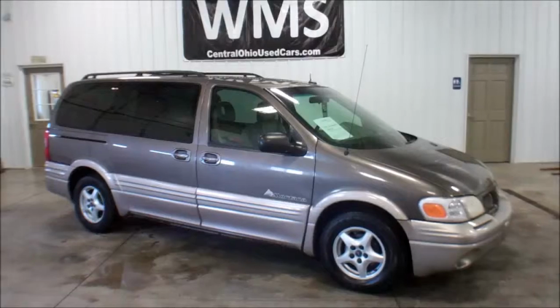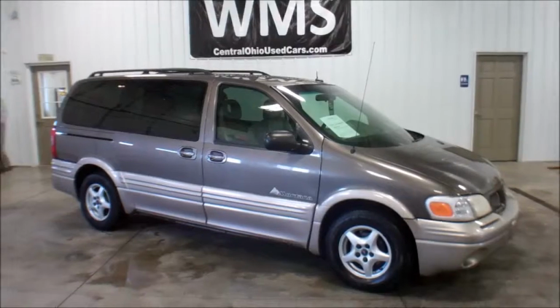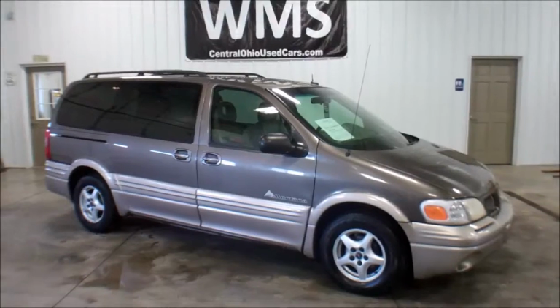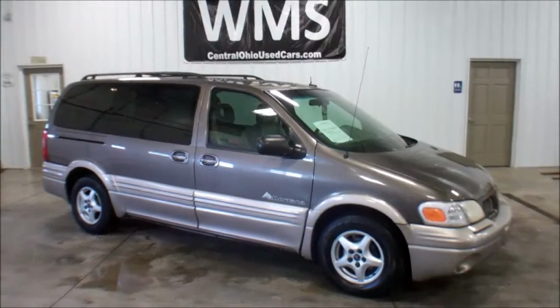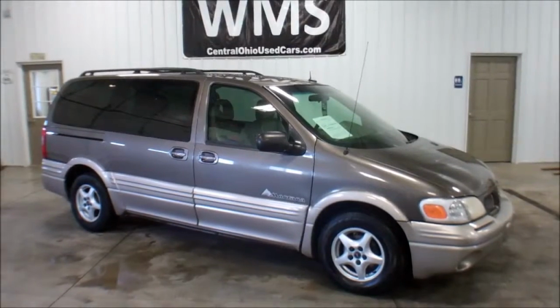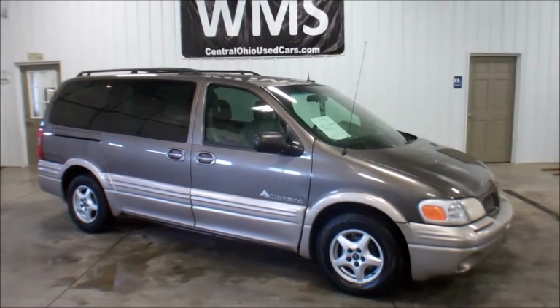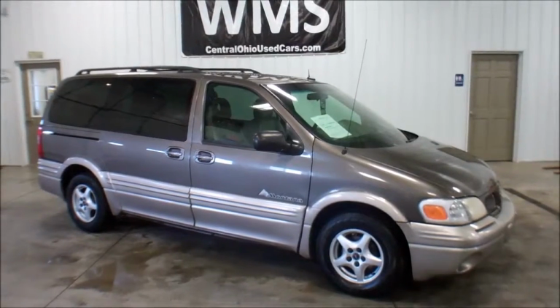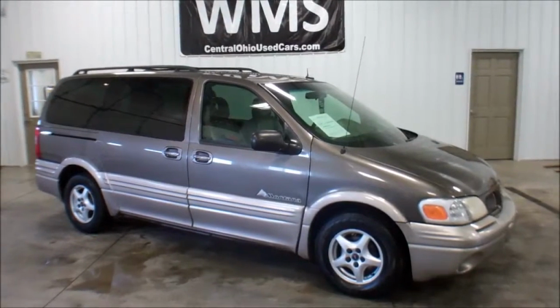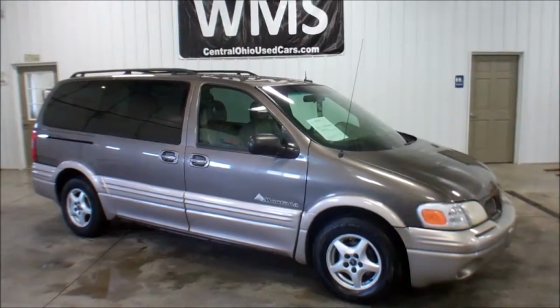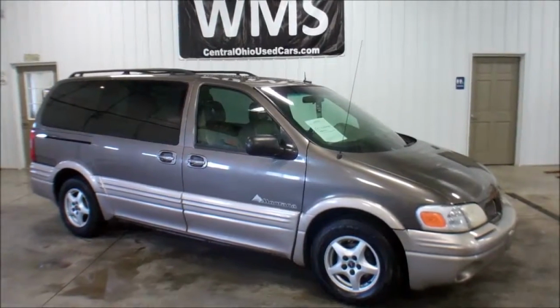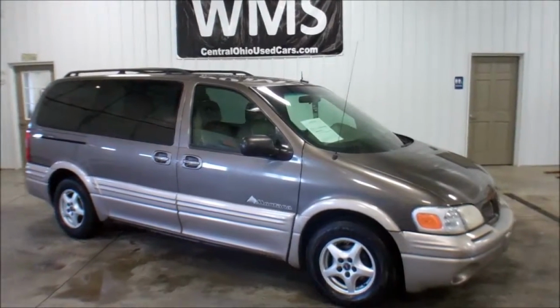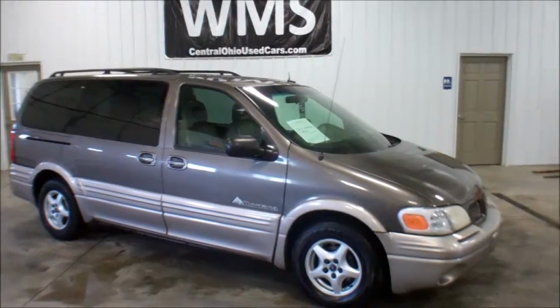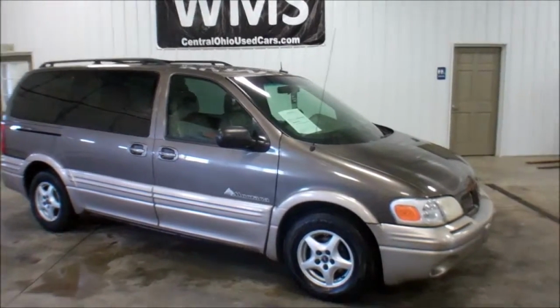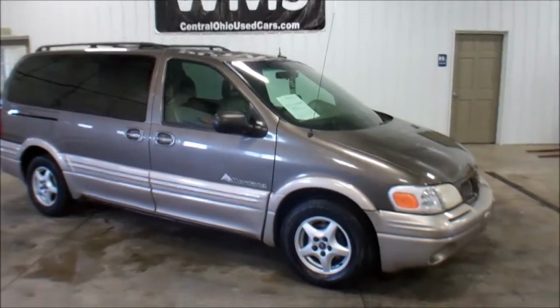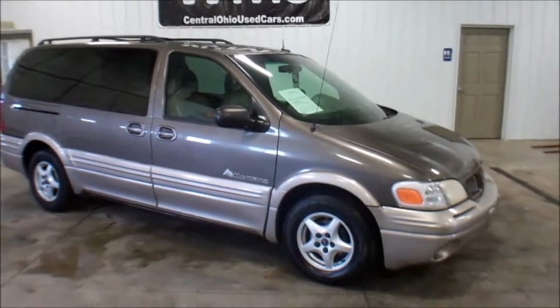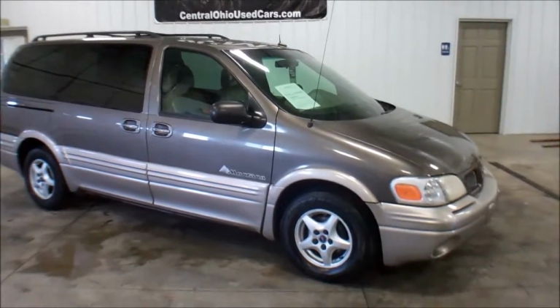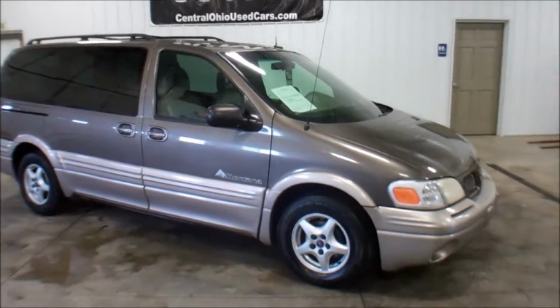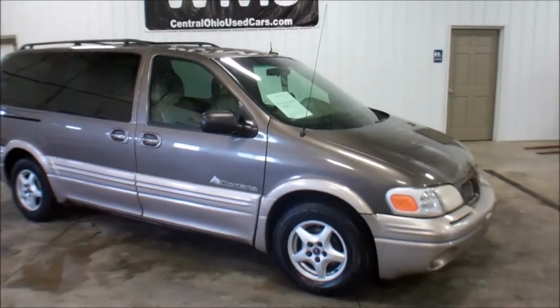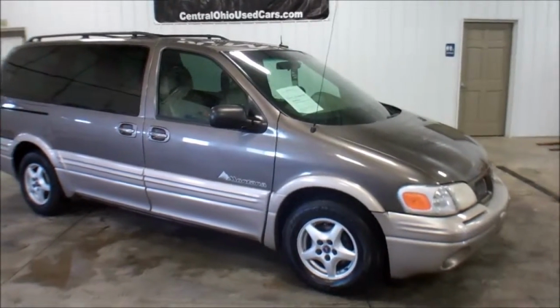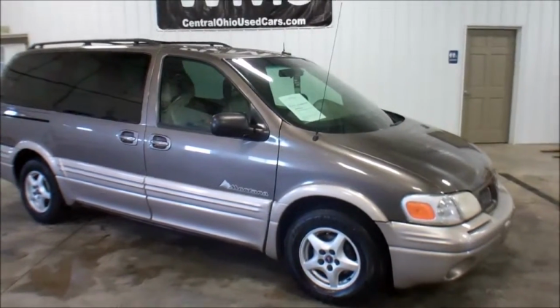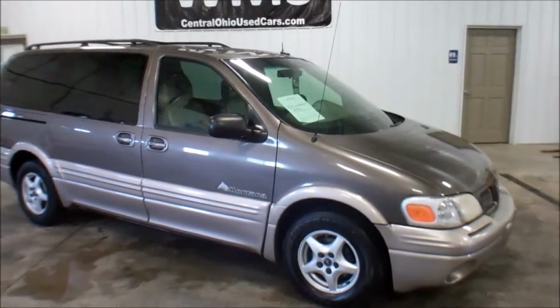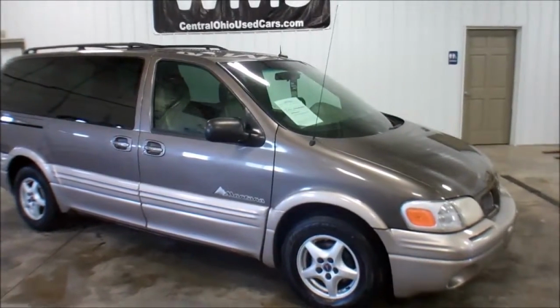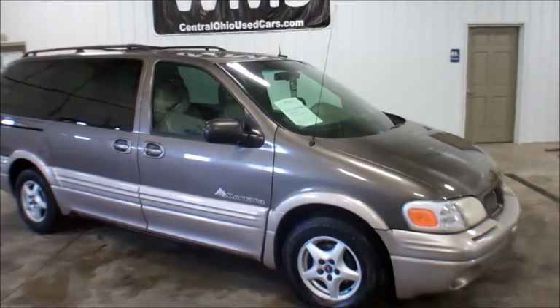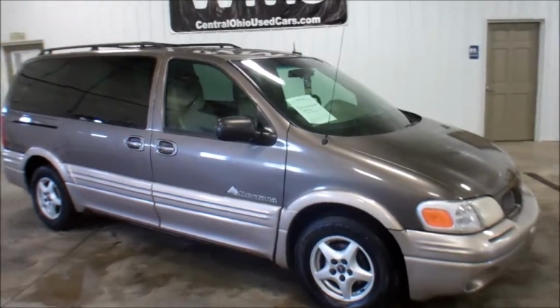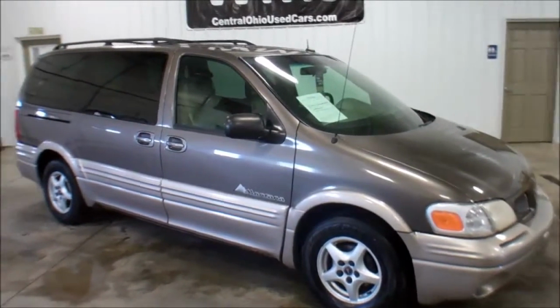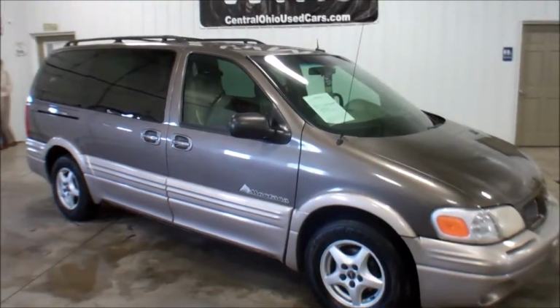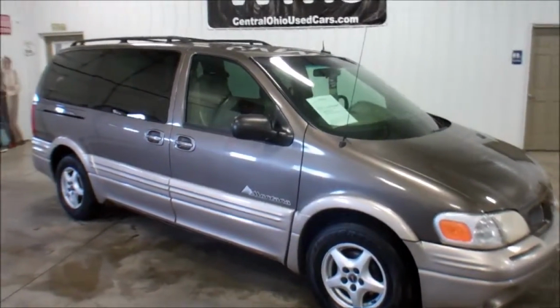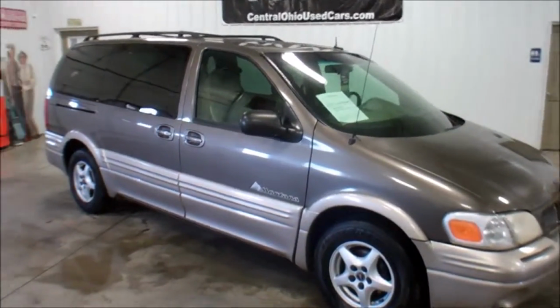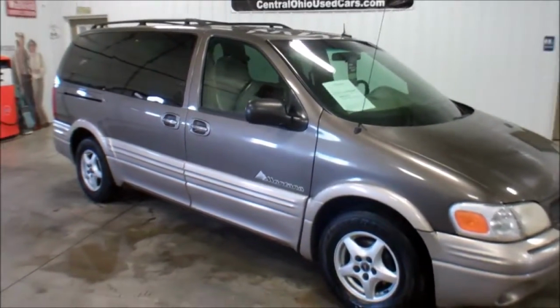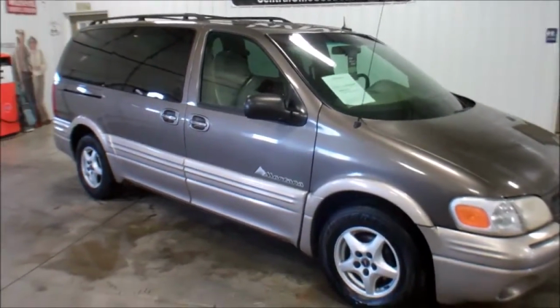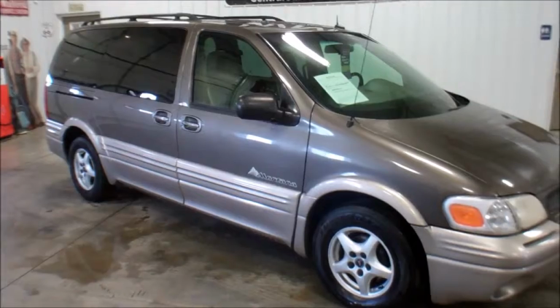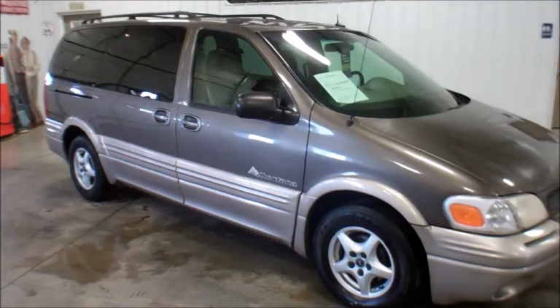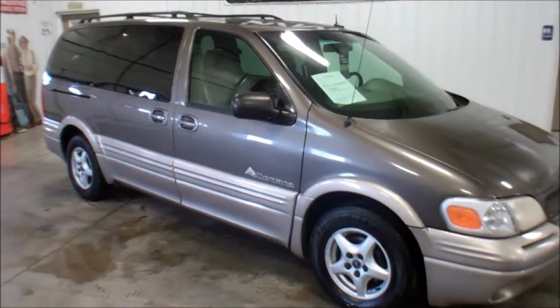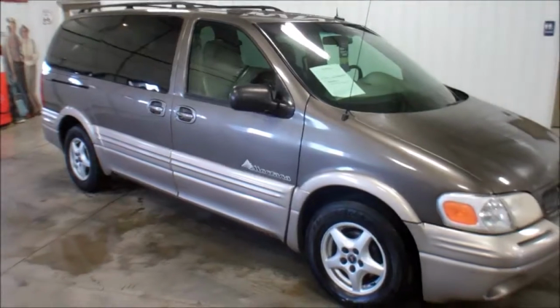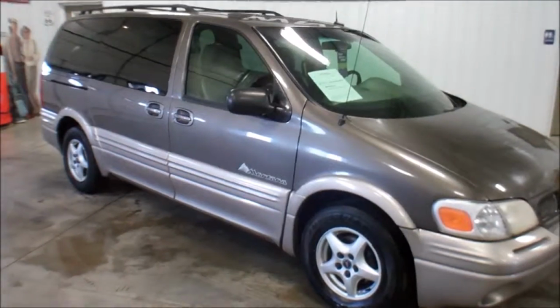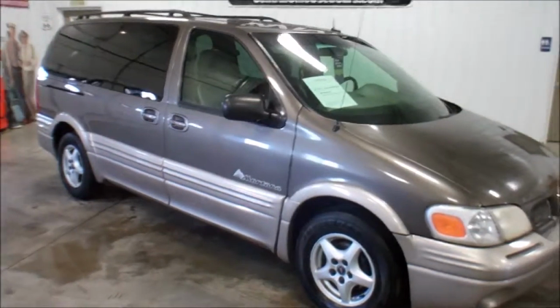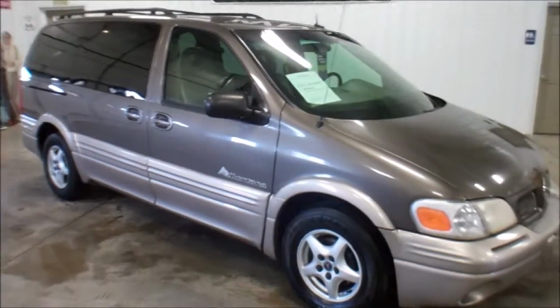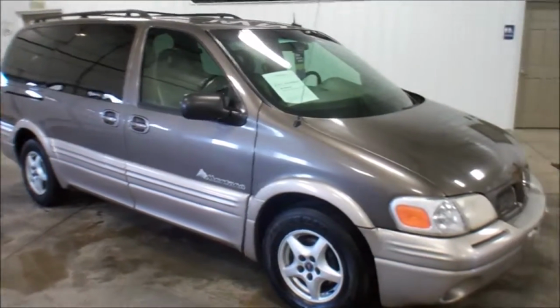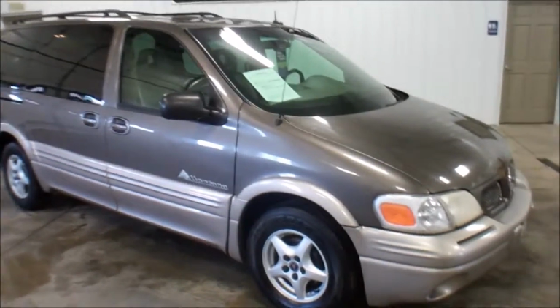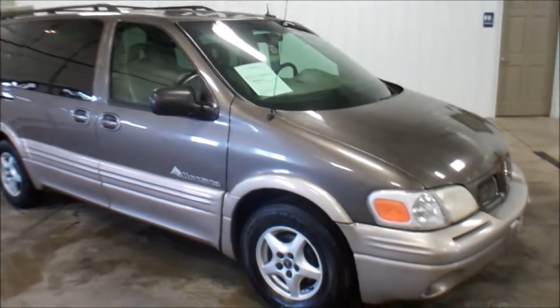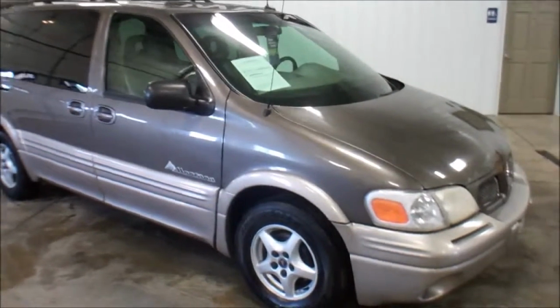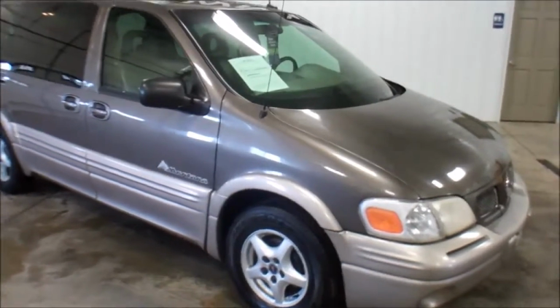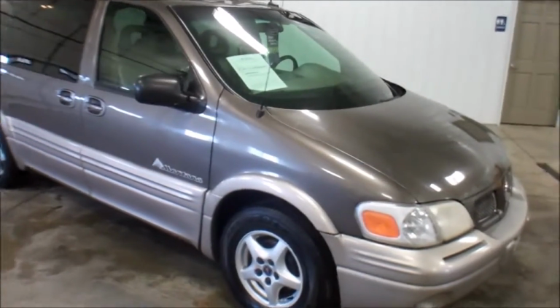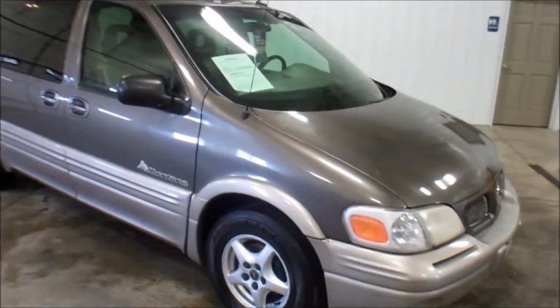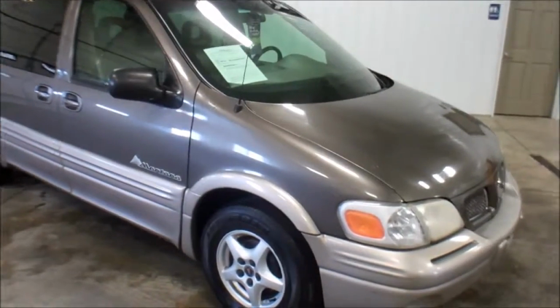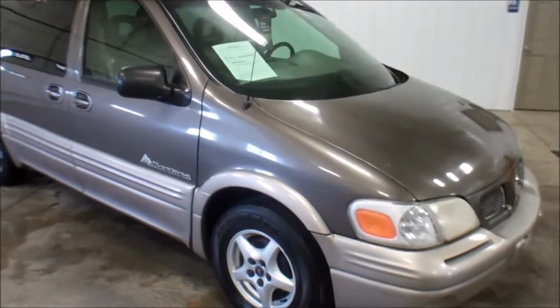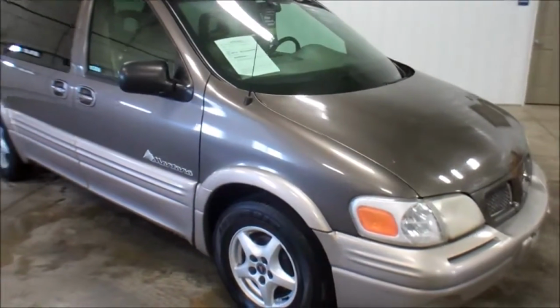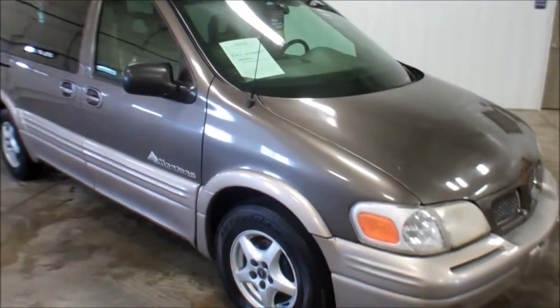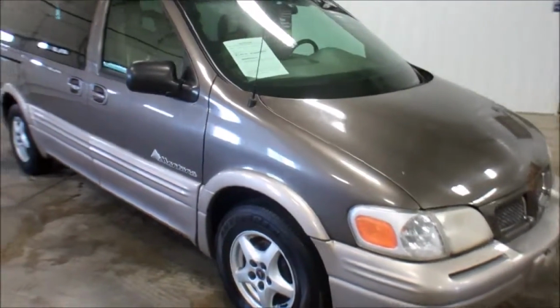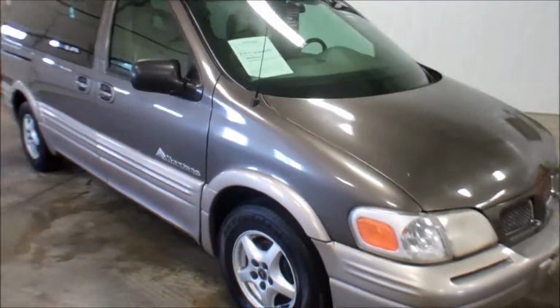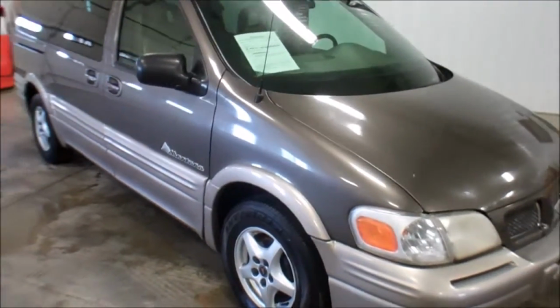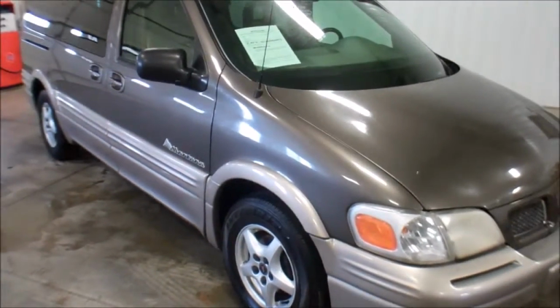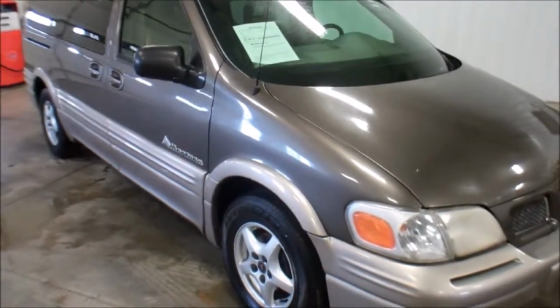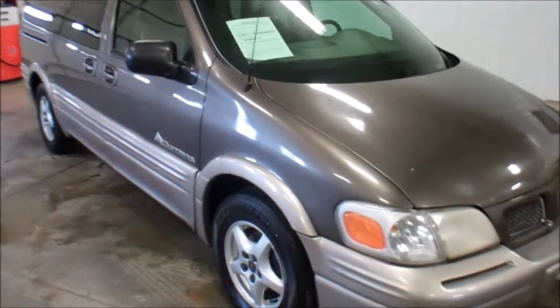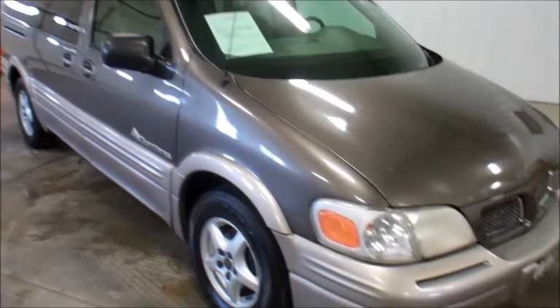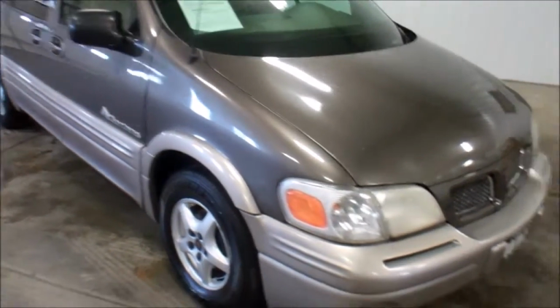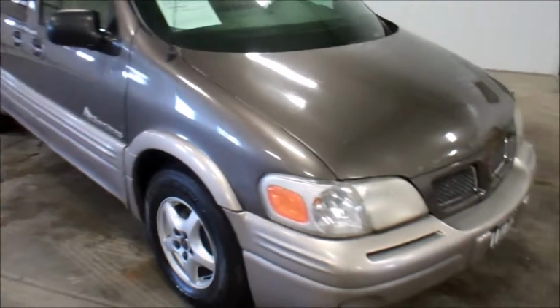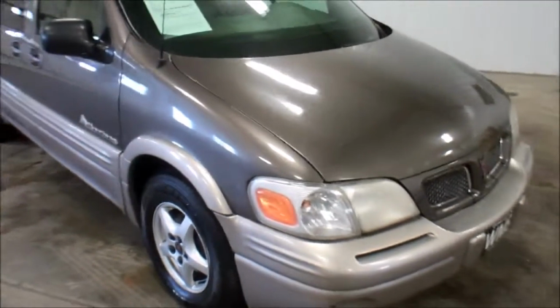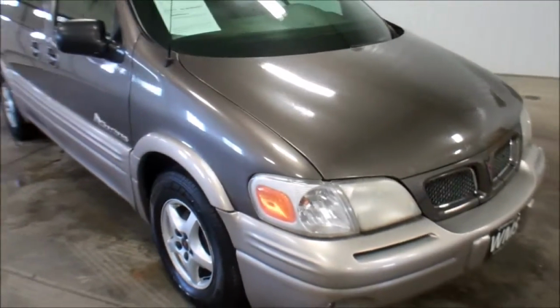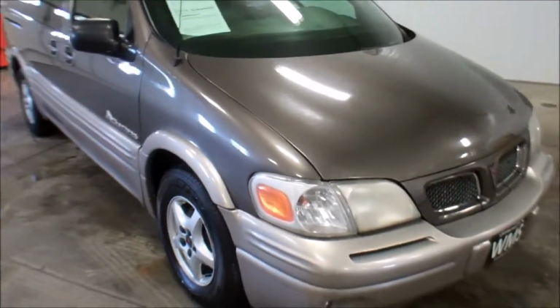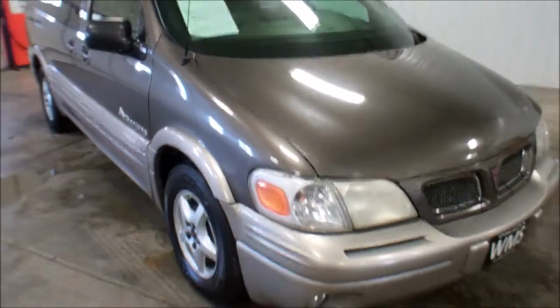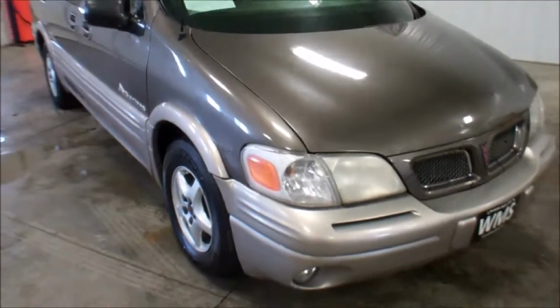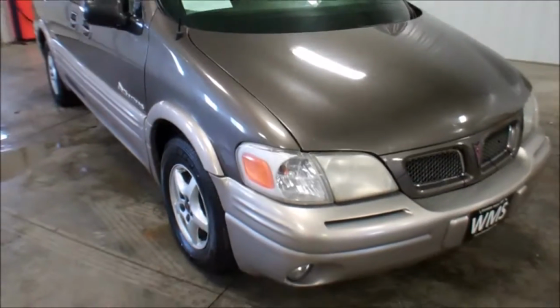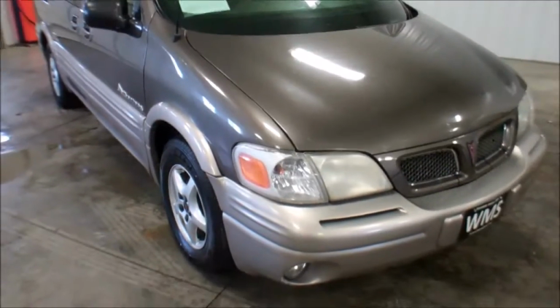Hello, this is Andy from Wyandotte Motorsales, WMSOhio.com, and now I'm going to show you a 2002 Pontiac Montana.